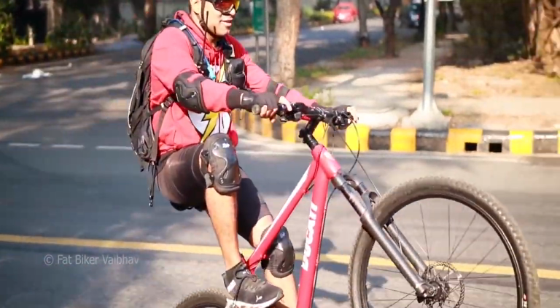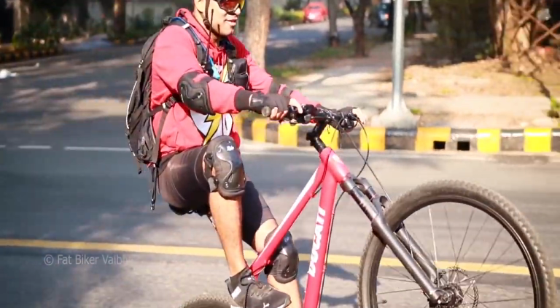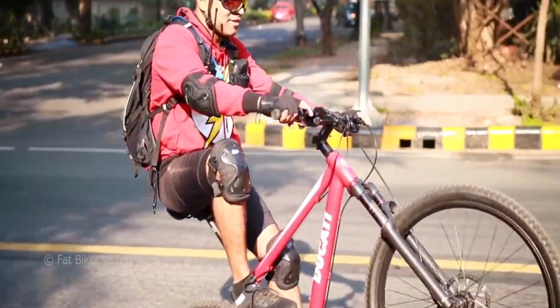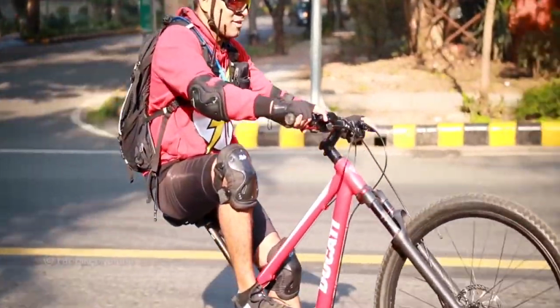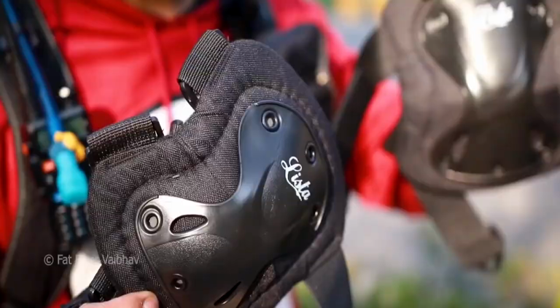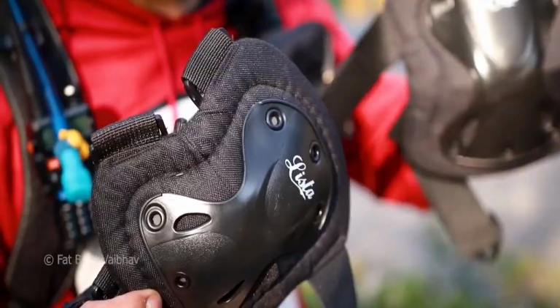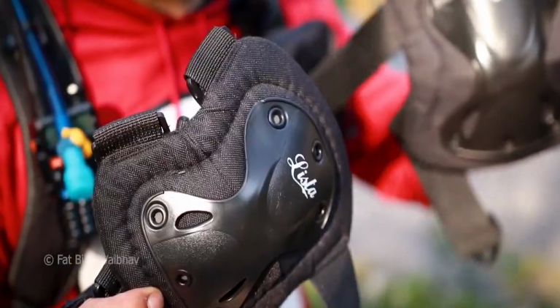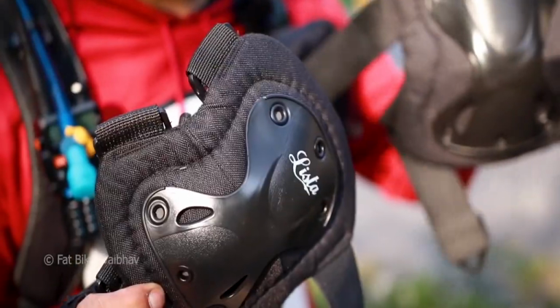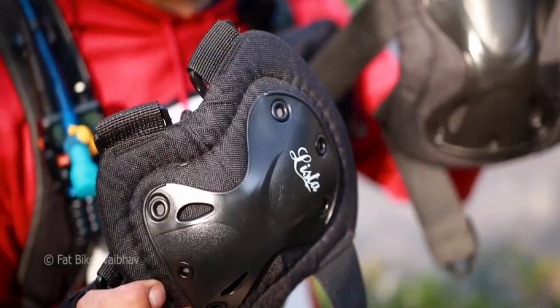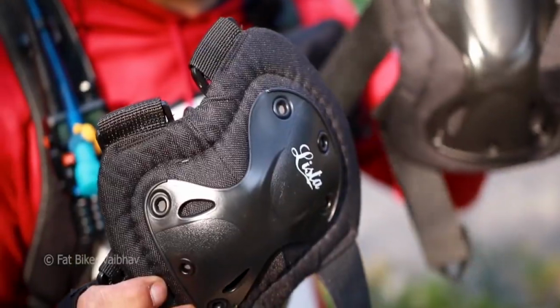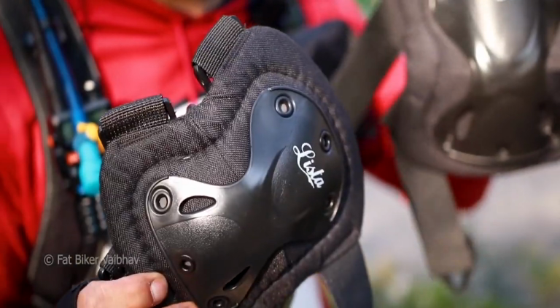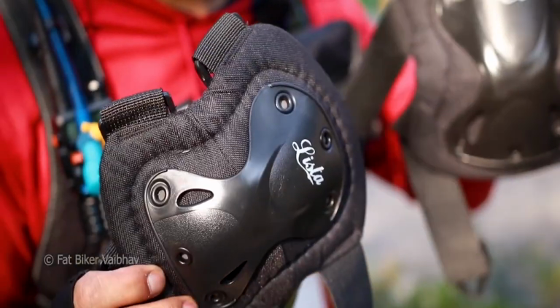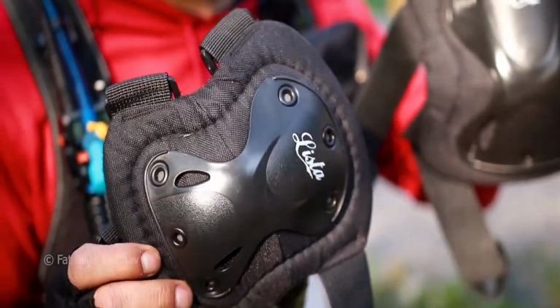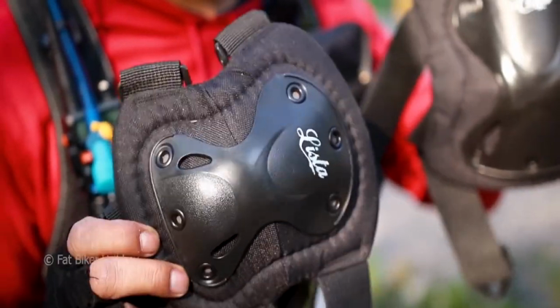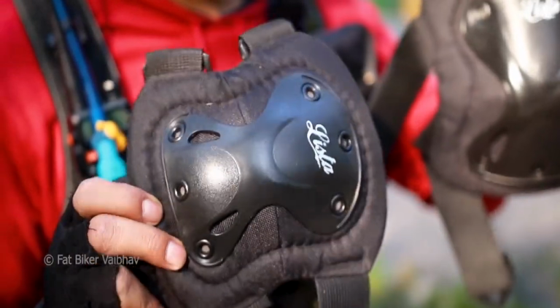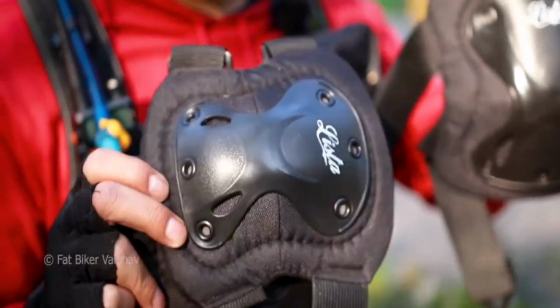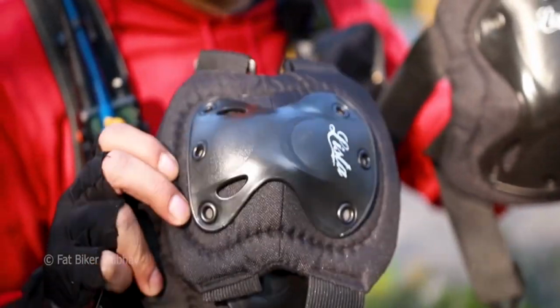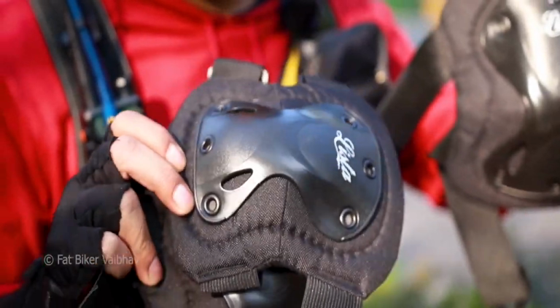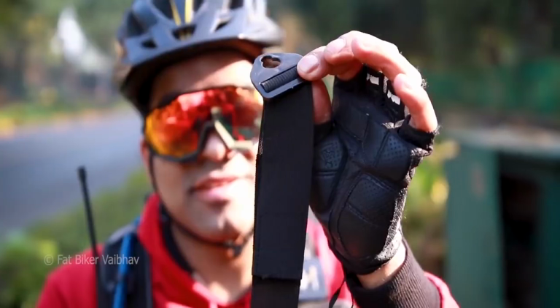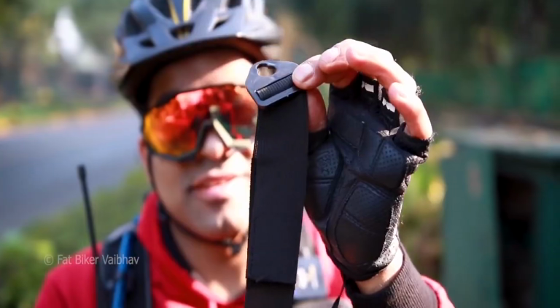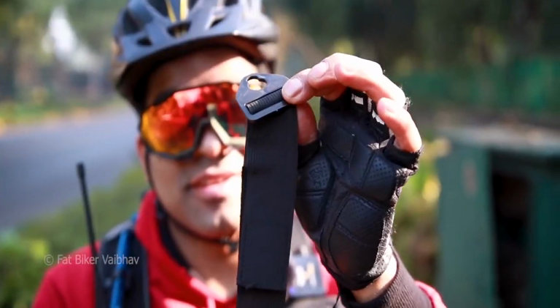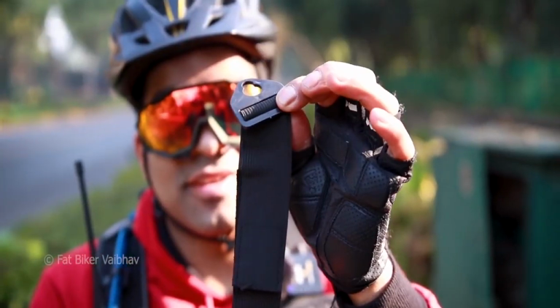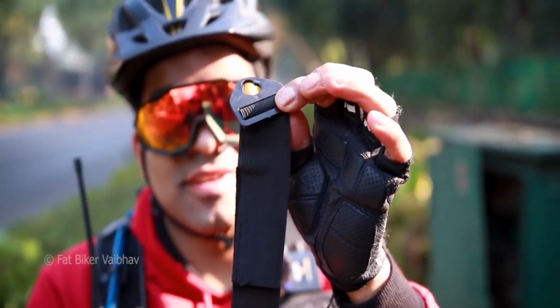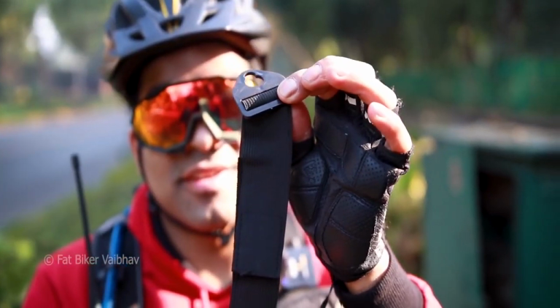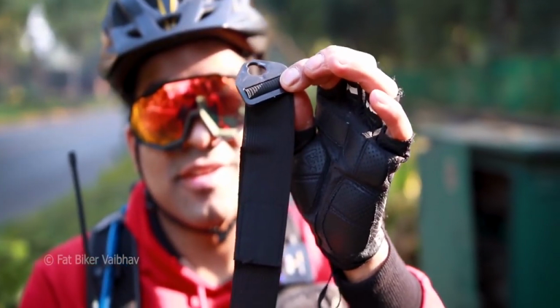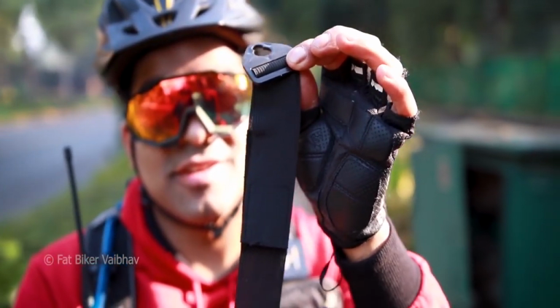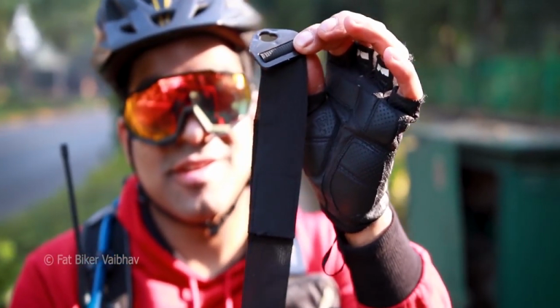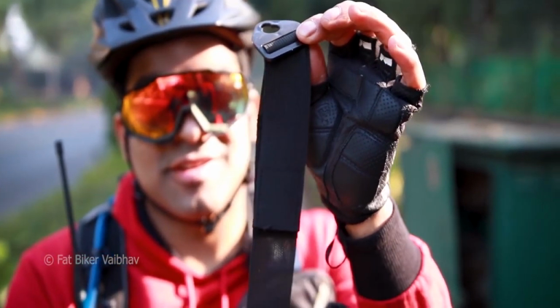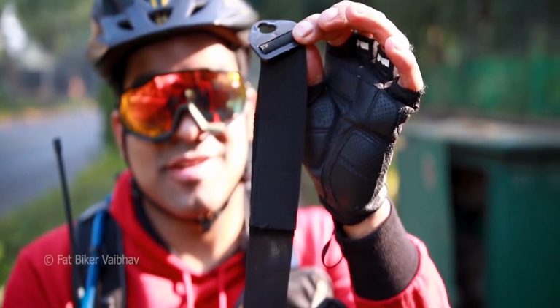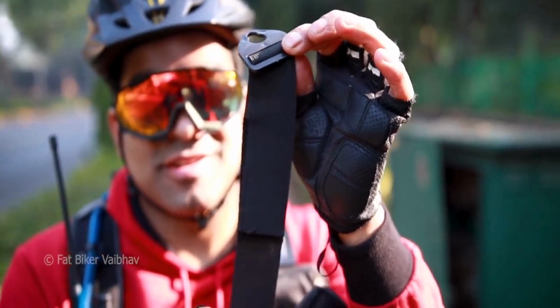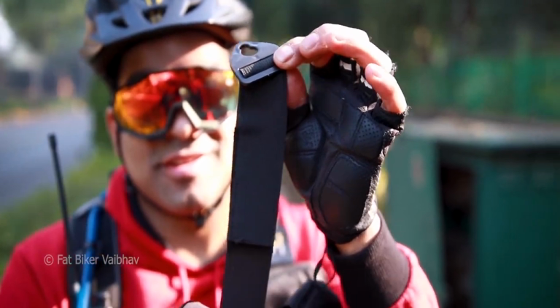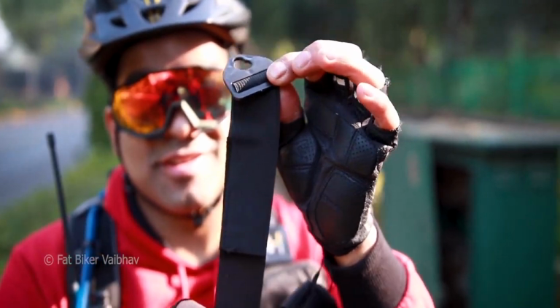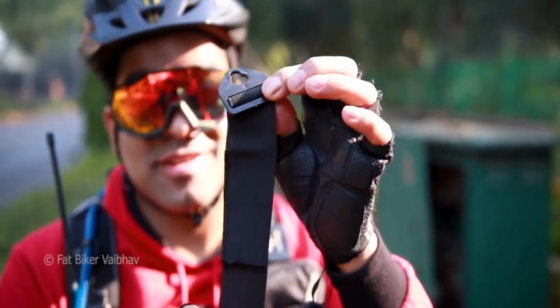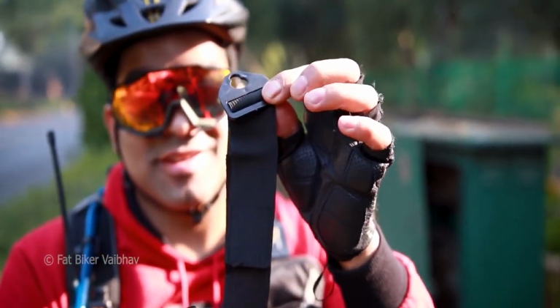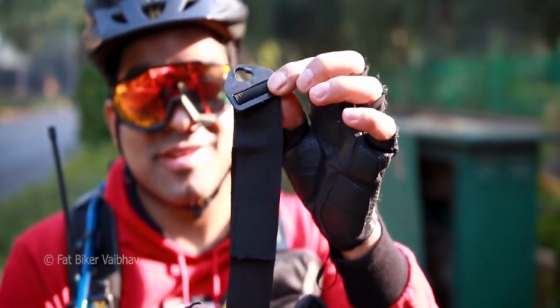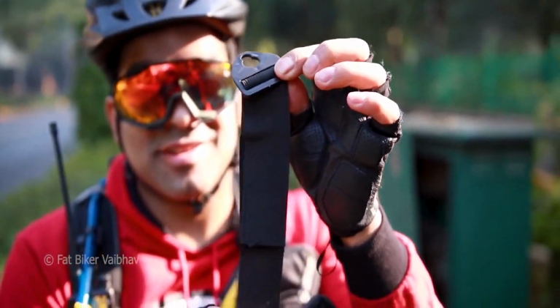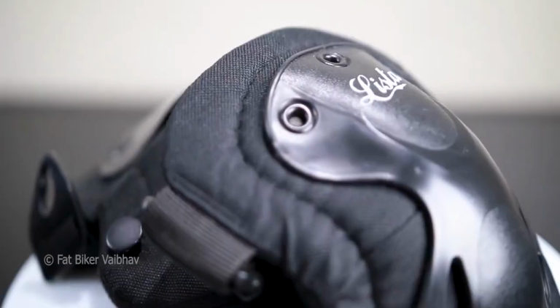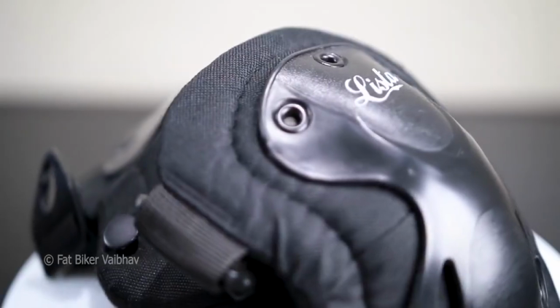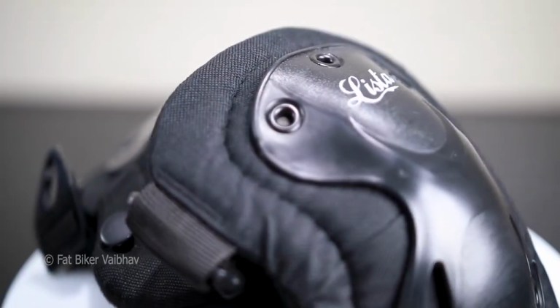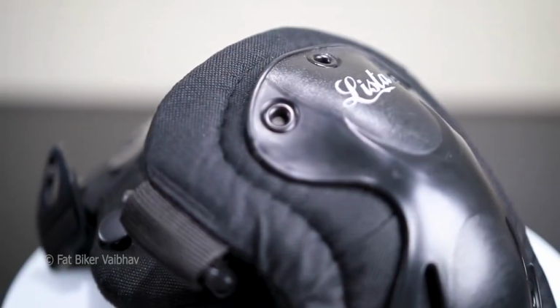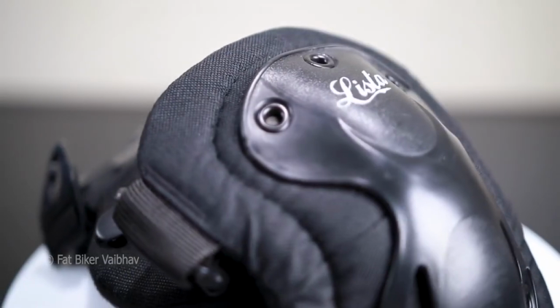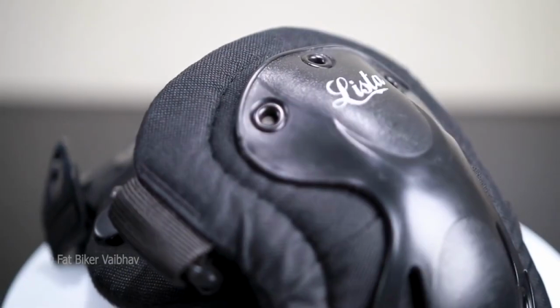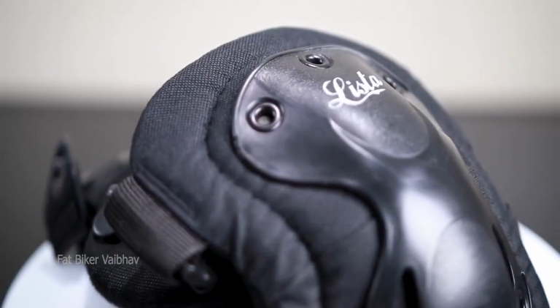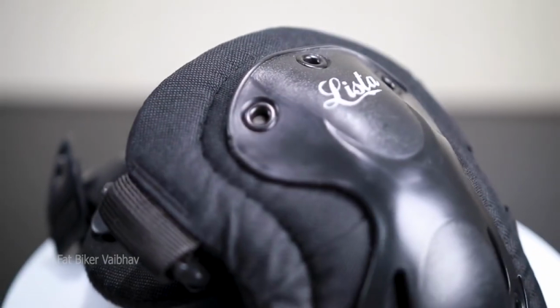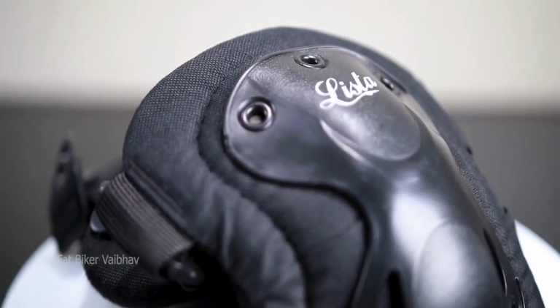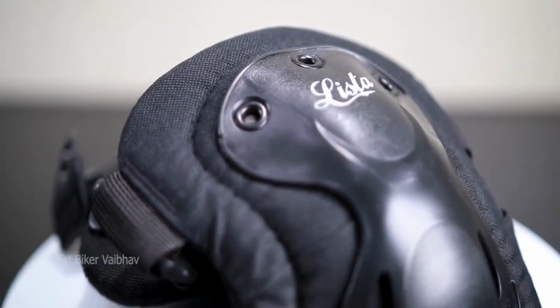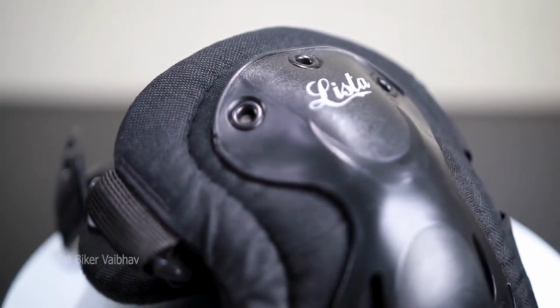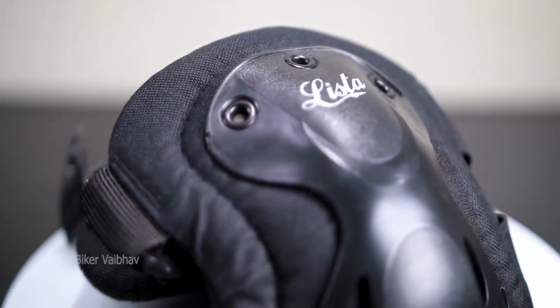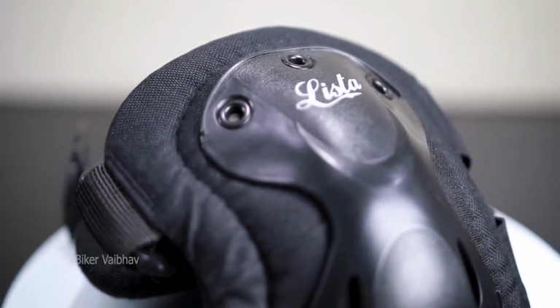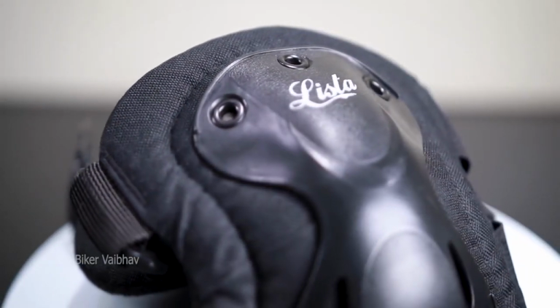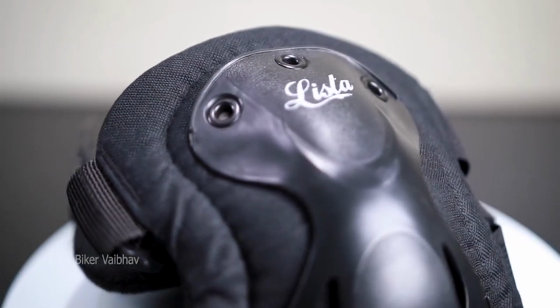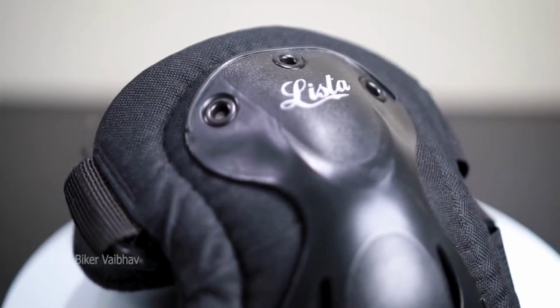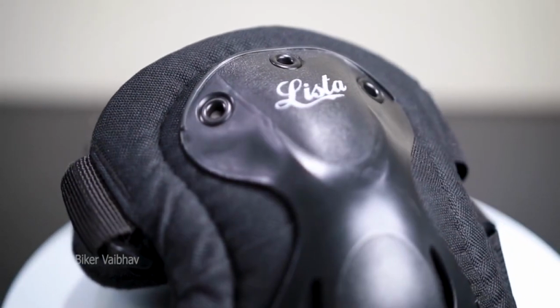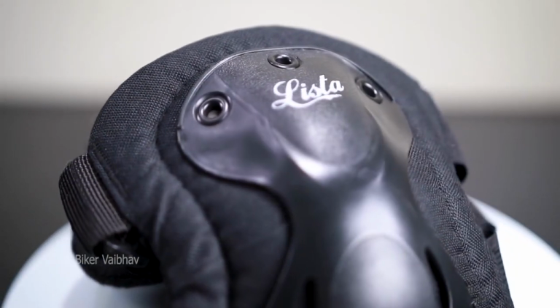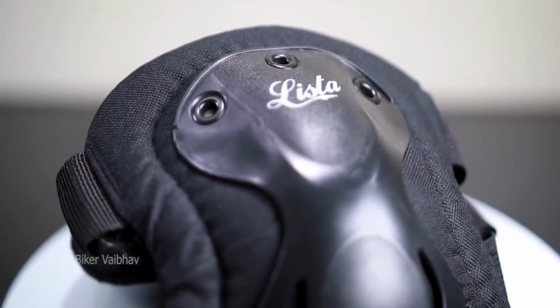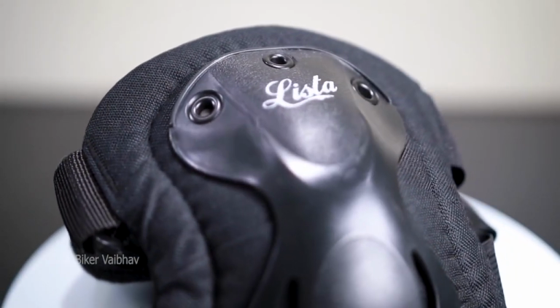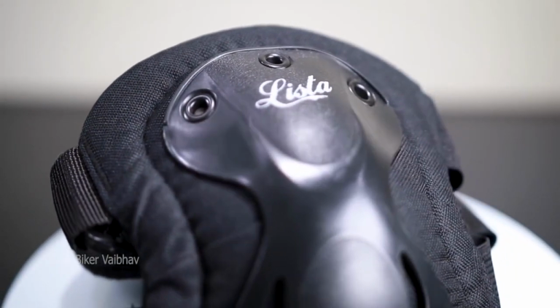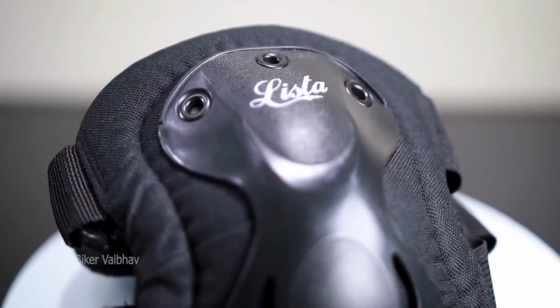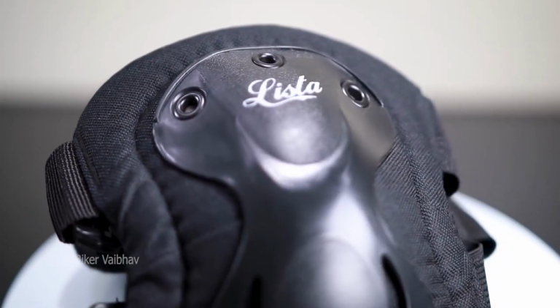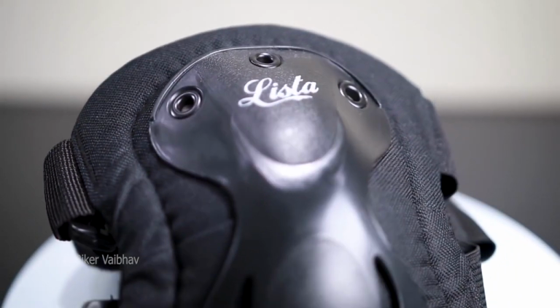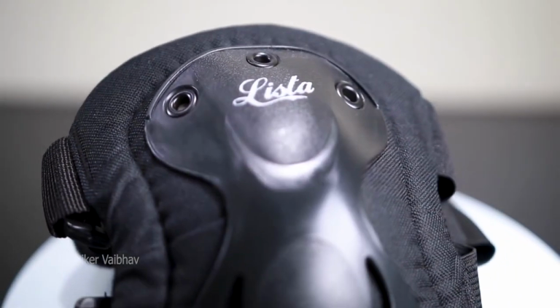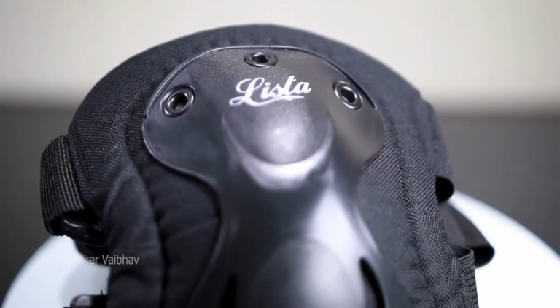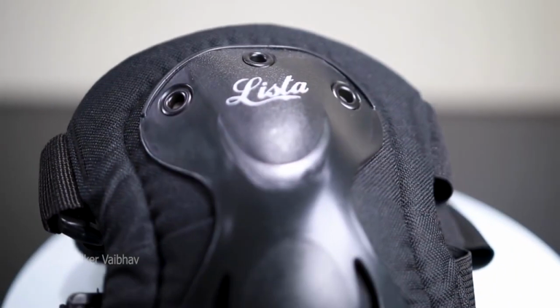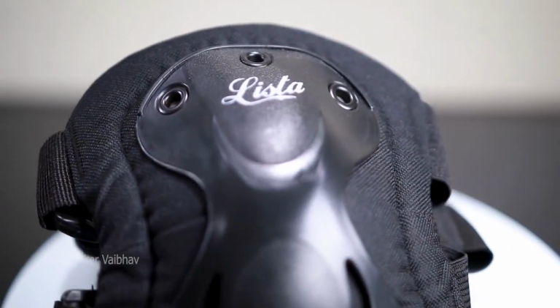The quality is amazing. You can get straps that are adjustable. The outer shell is hard, and the inner shell is kind of soft.